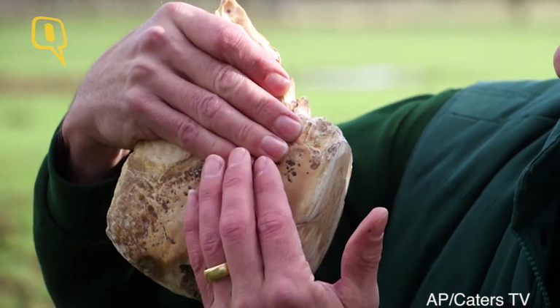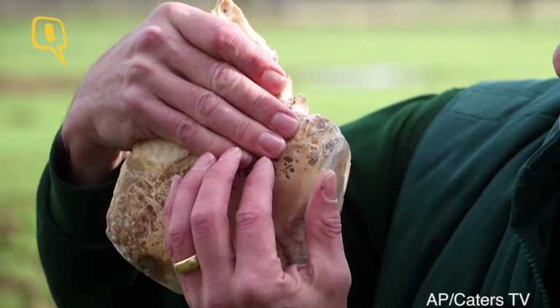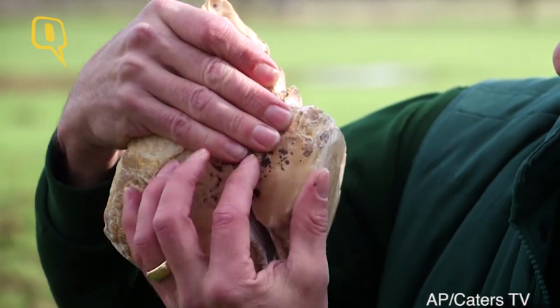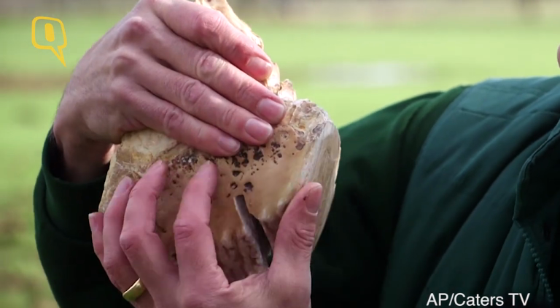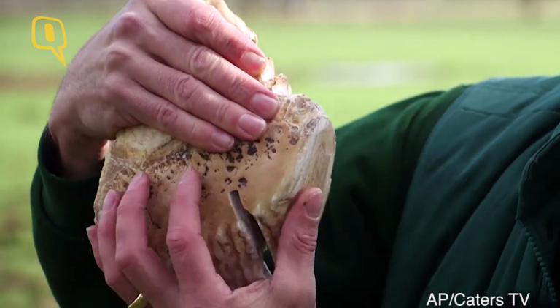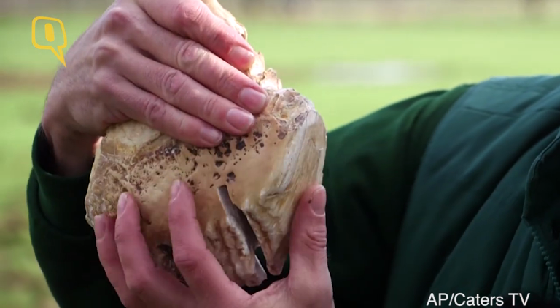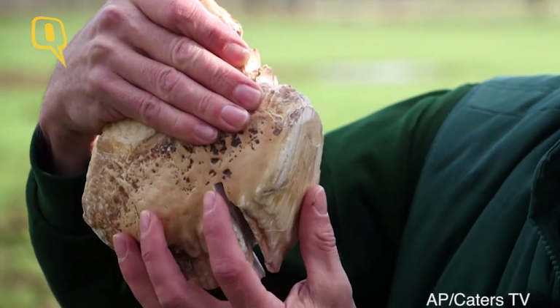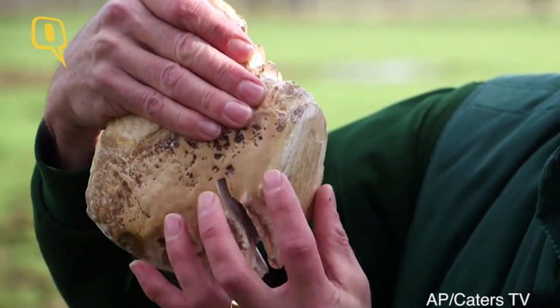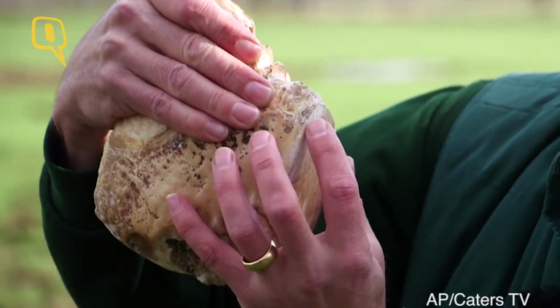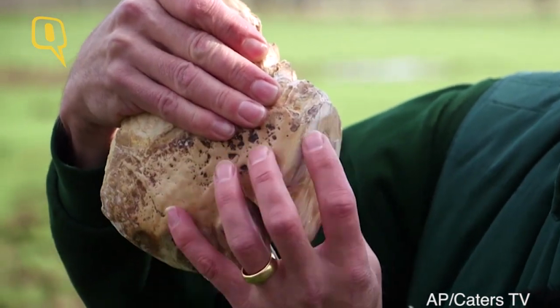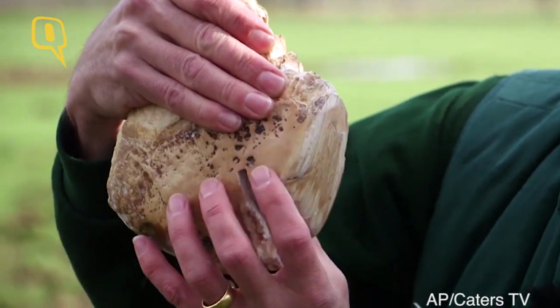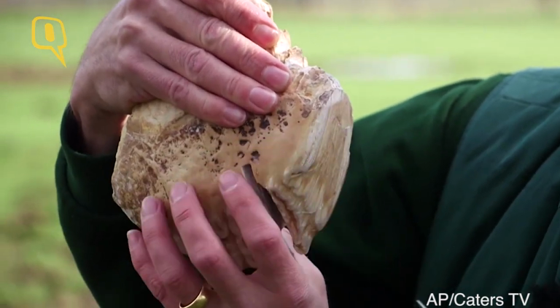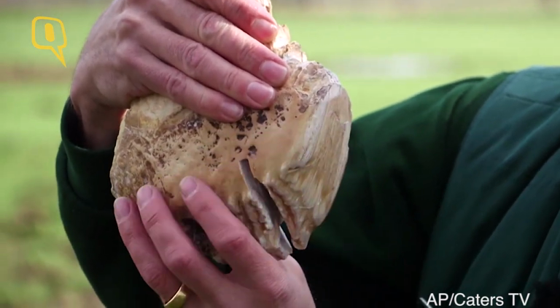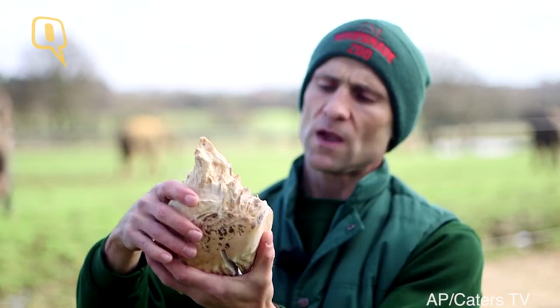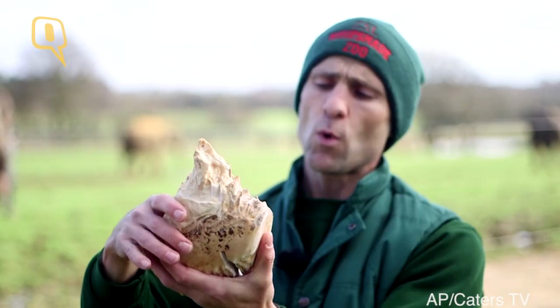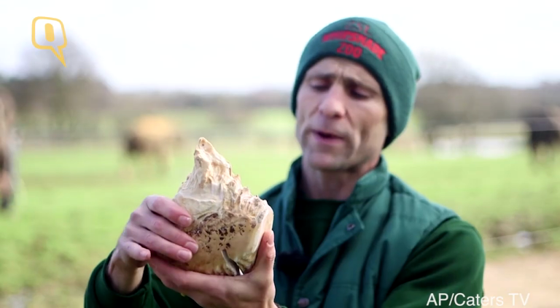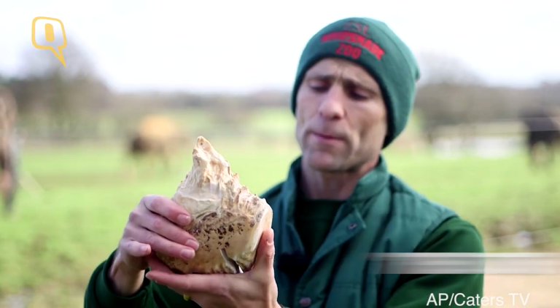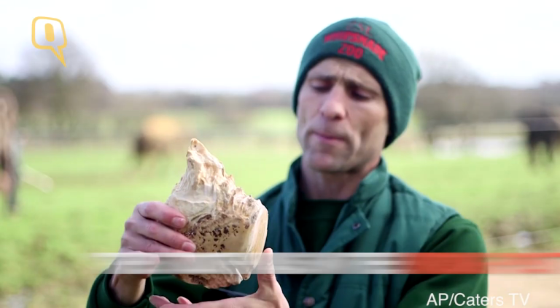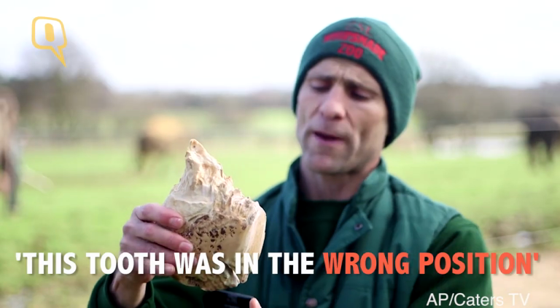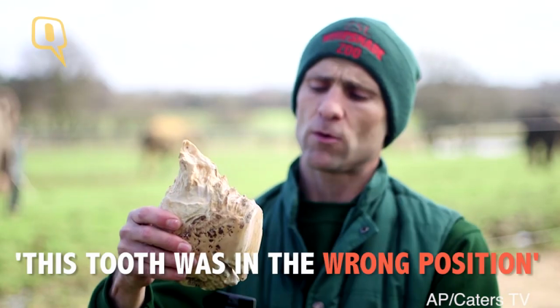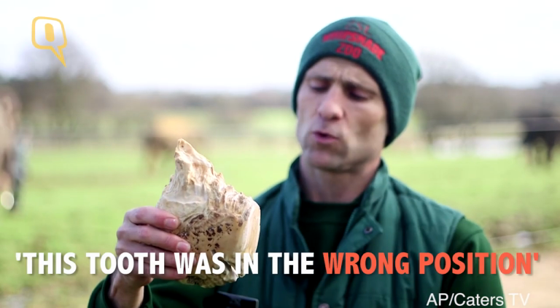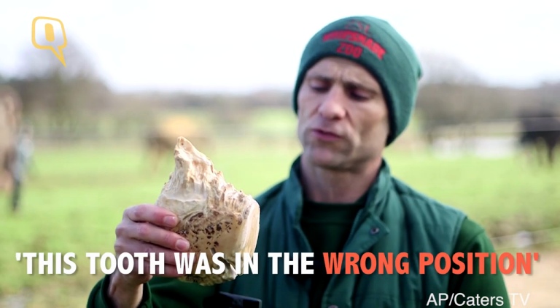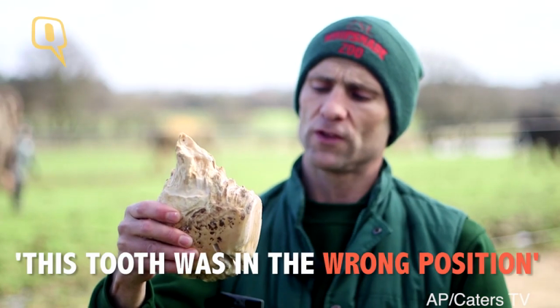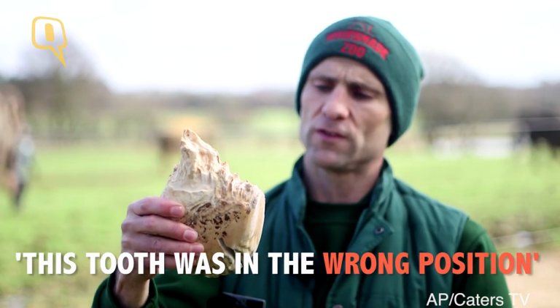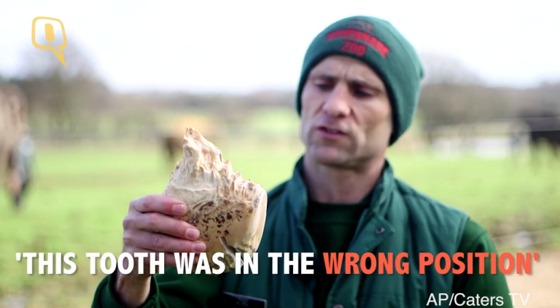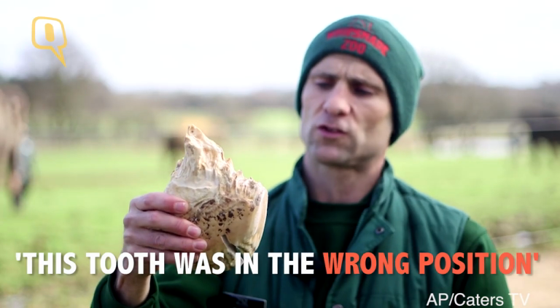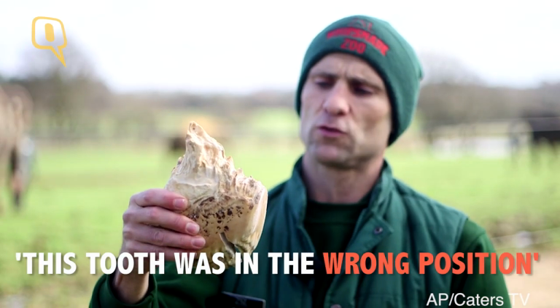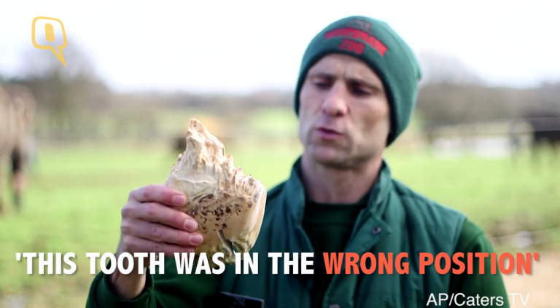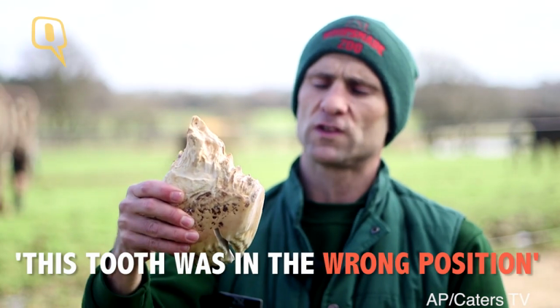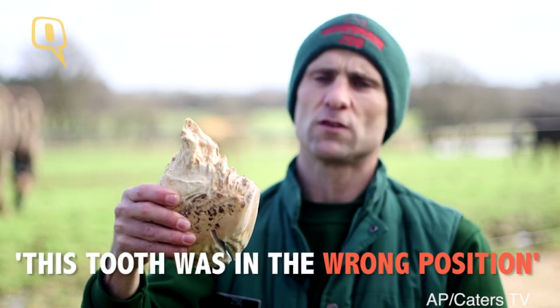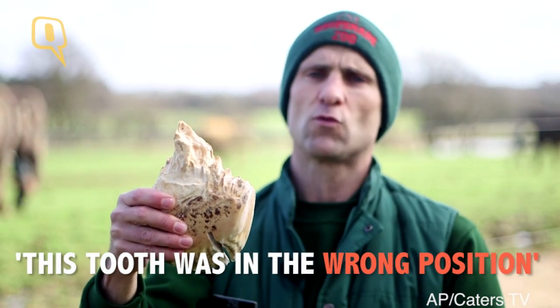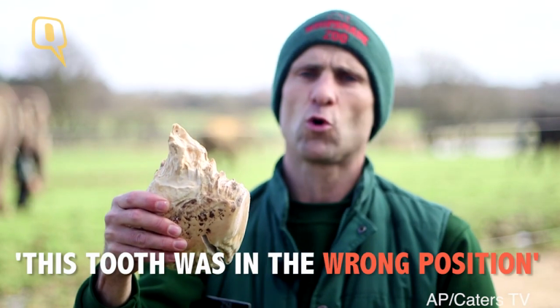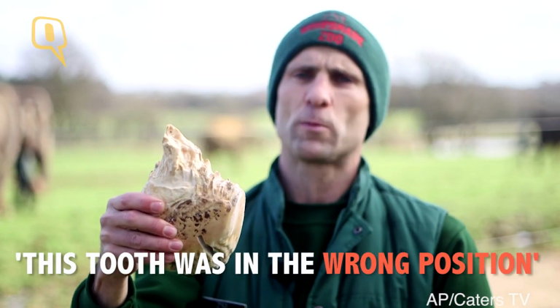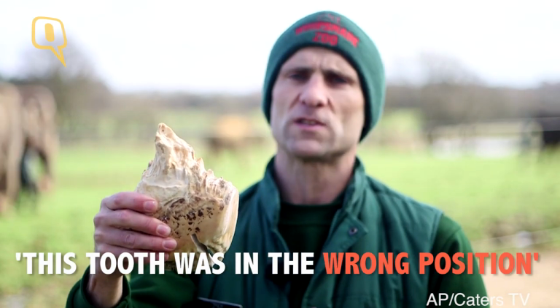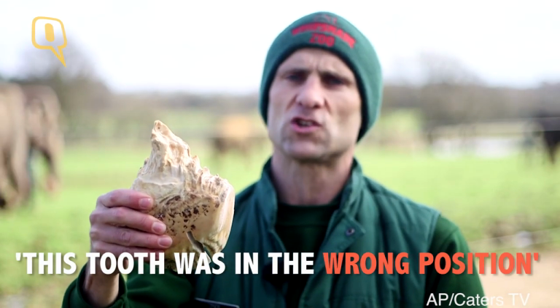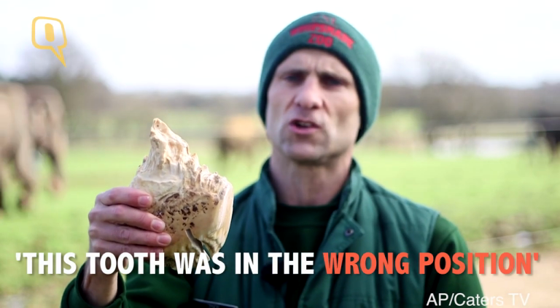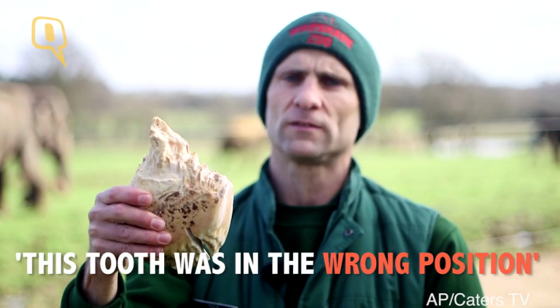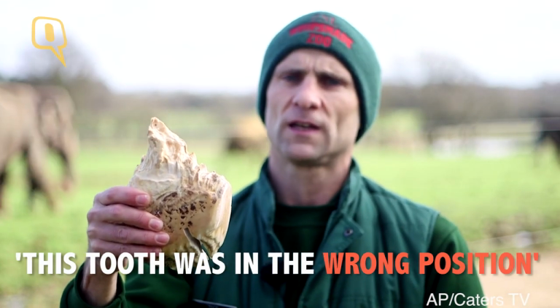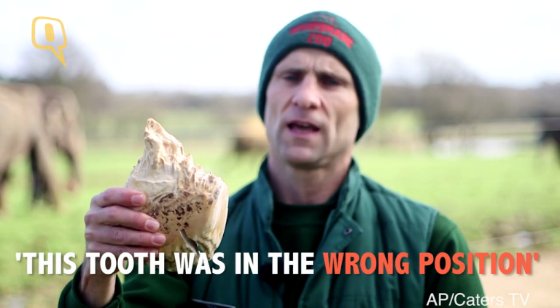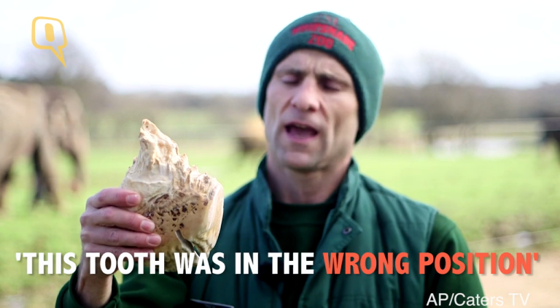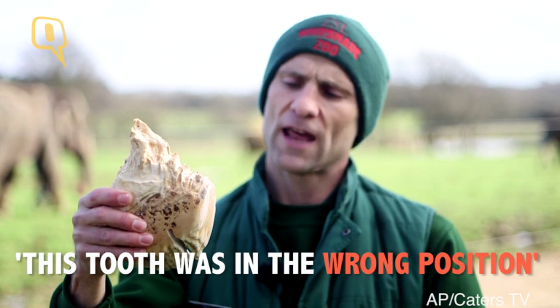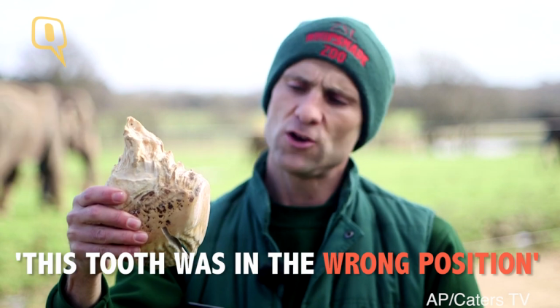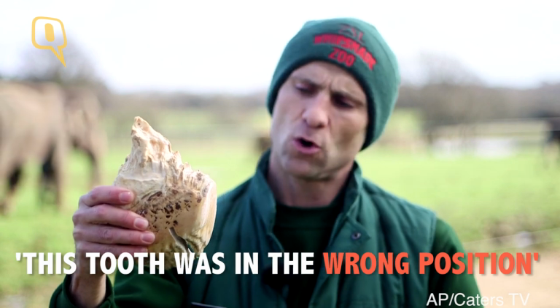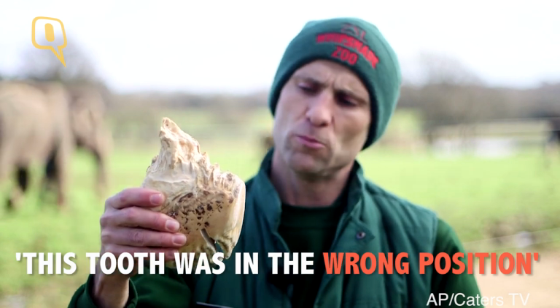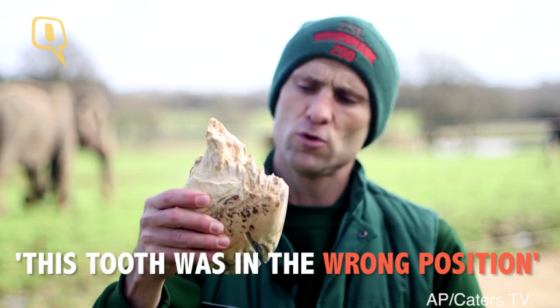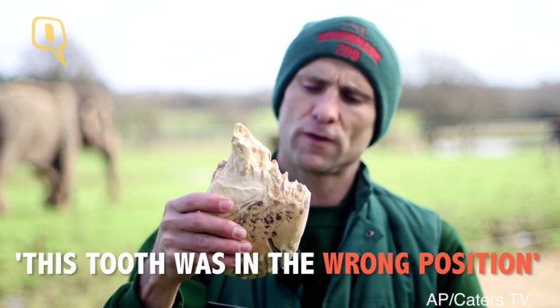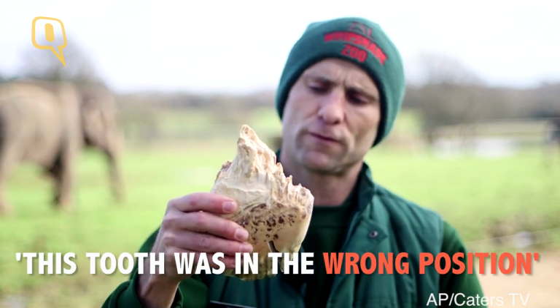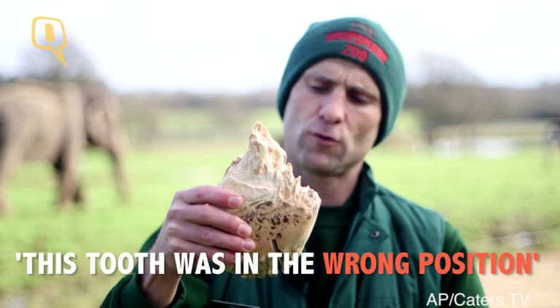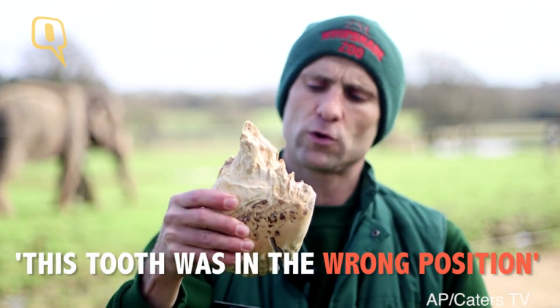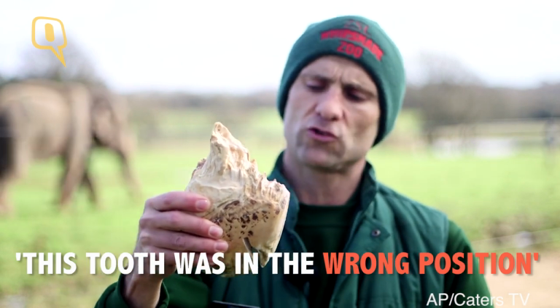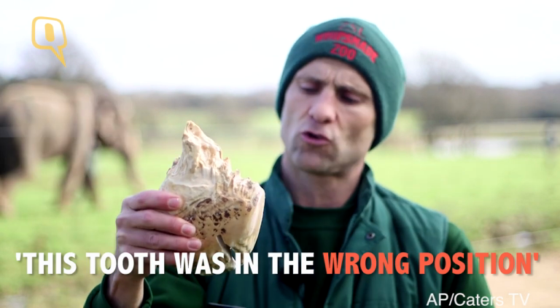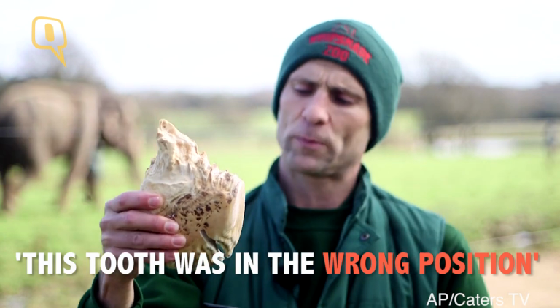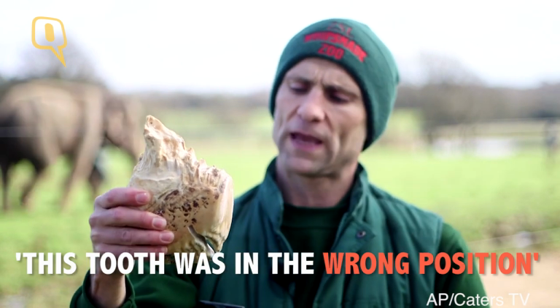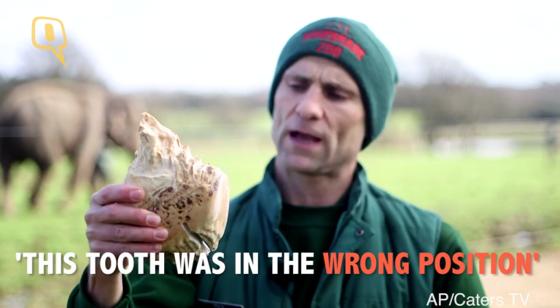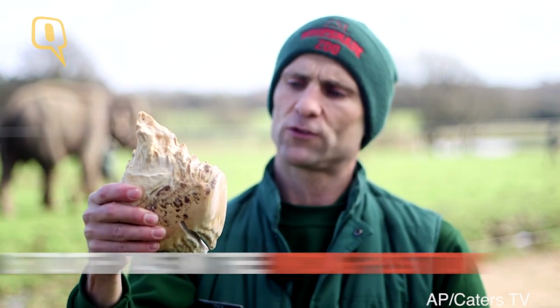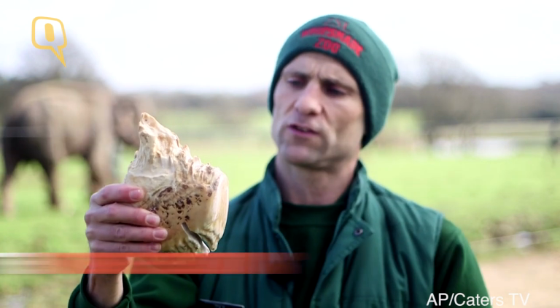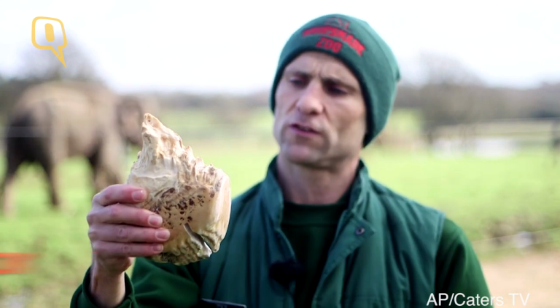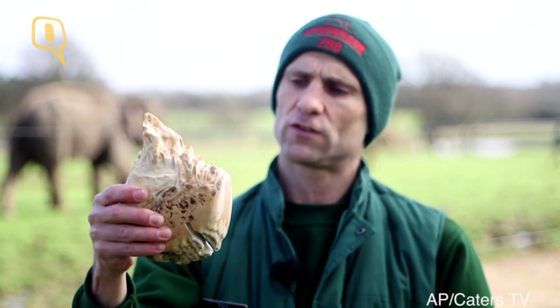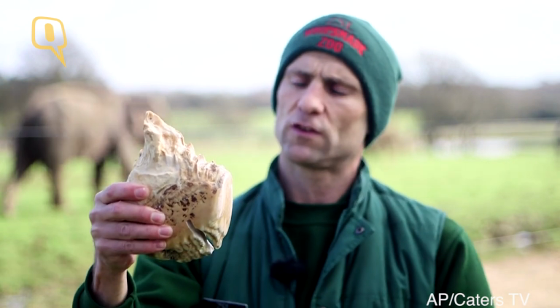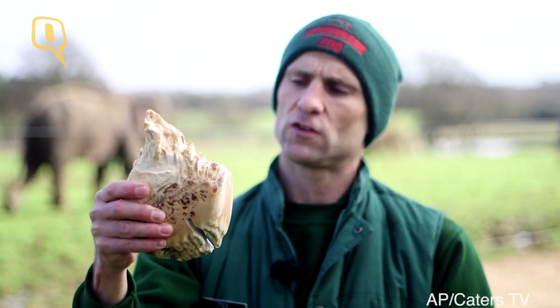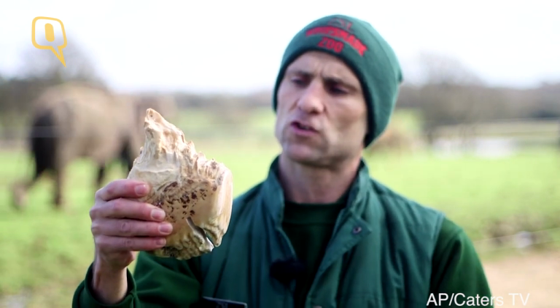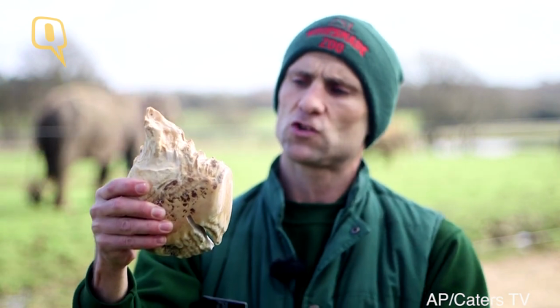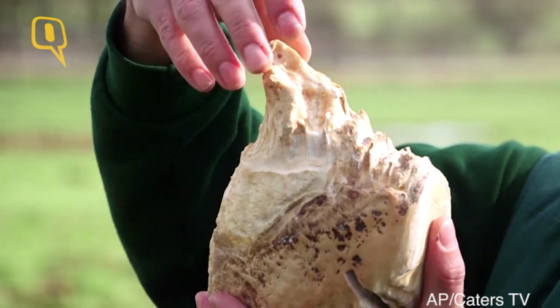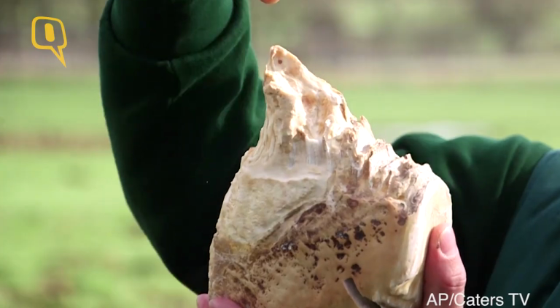I've got that tooth right here to show you. What became apparent was that this tooth was in the wrong position and not moving forward and dropping out as it should.